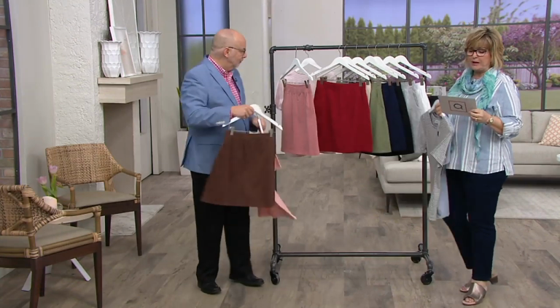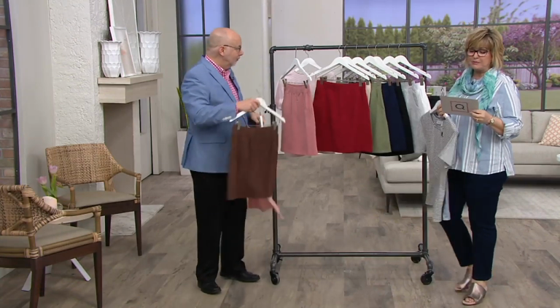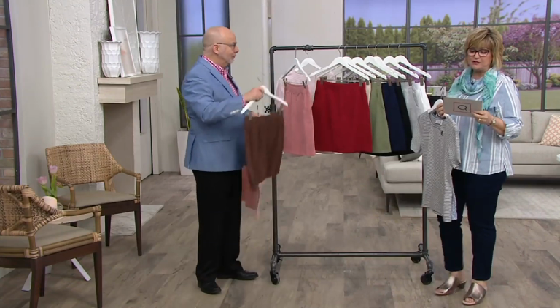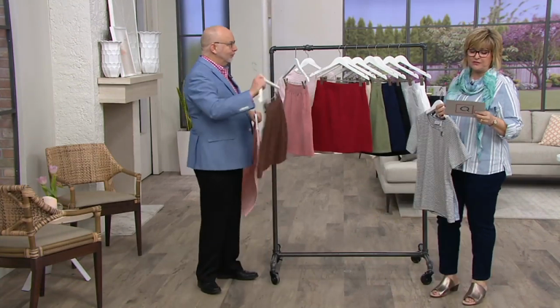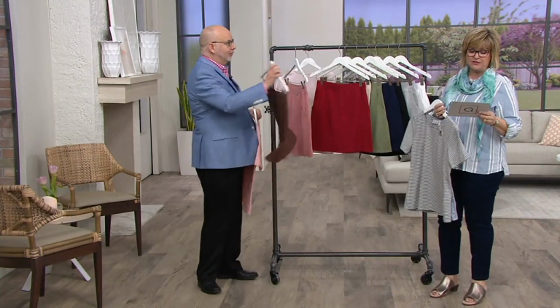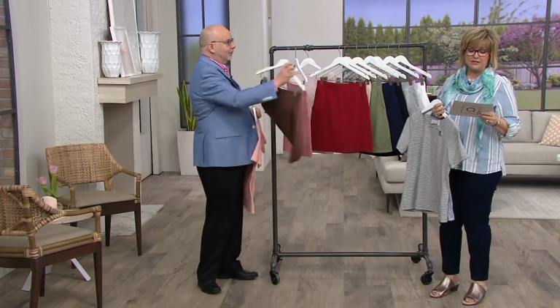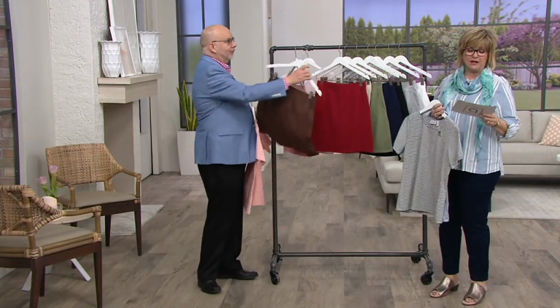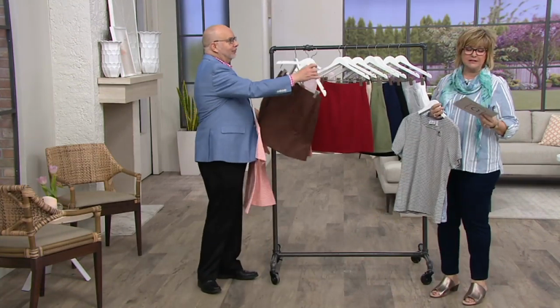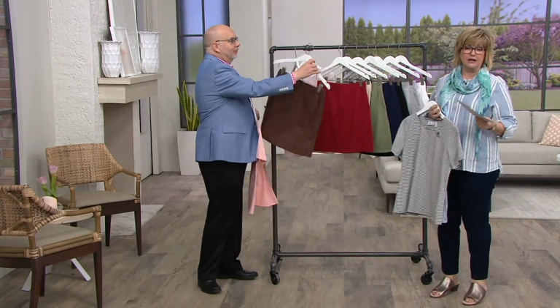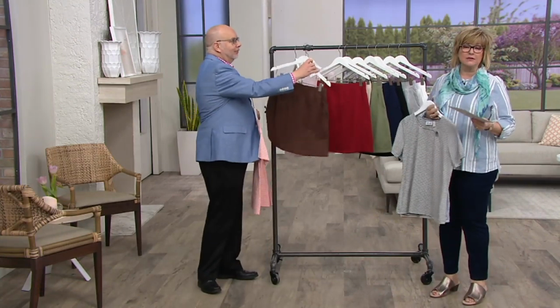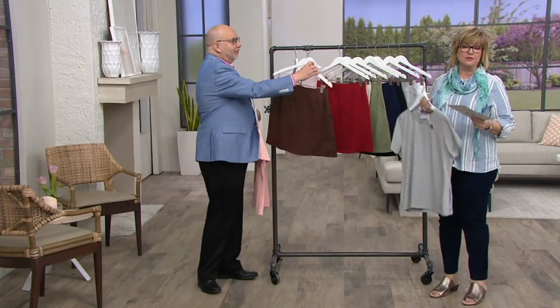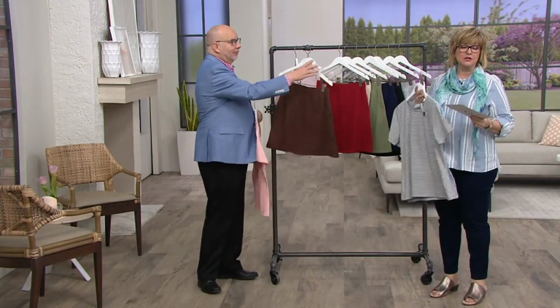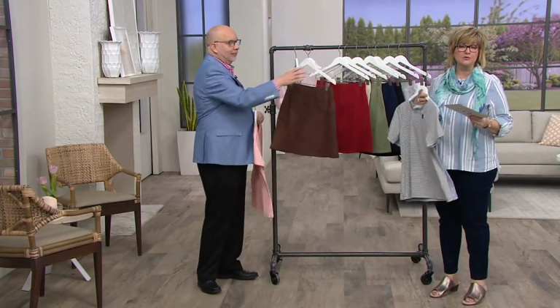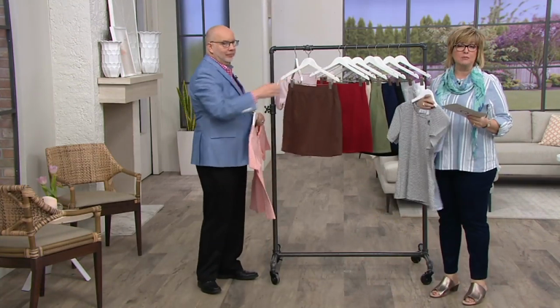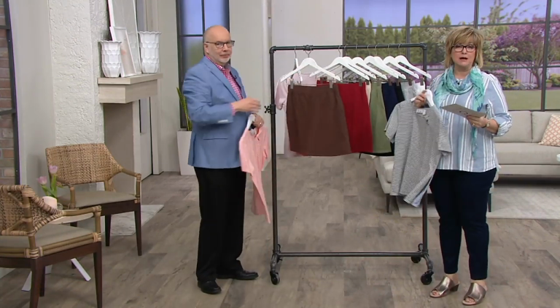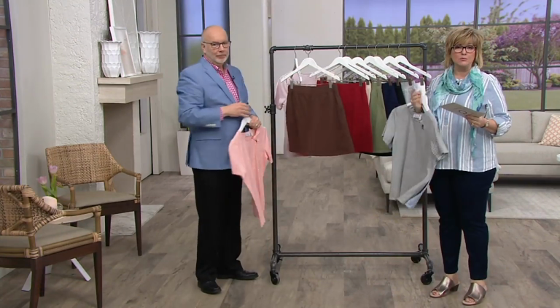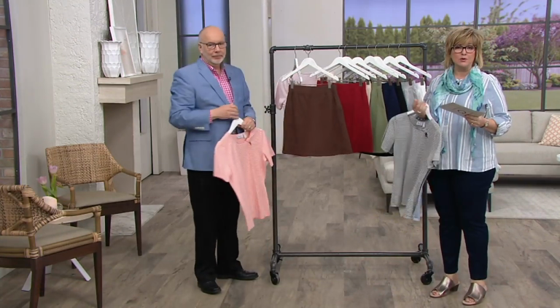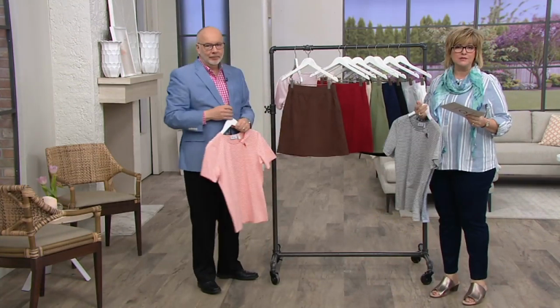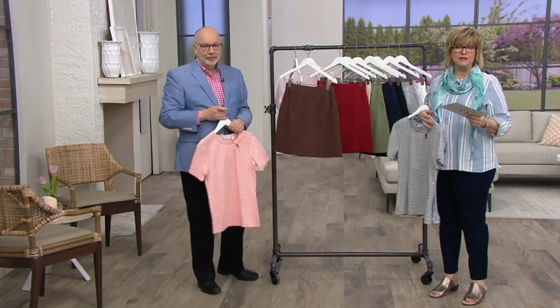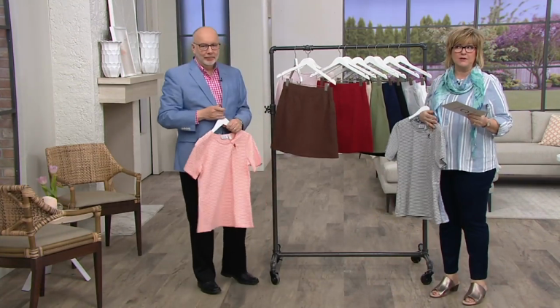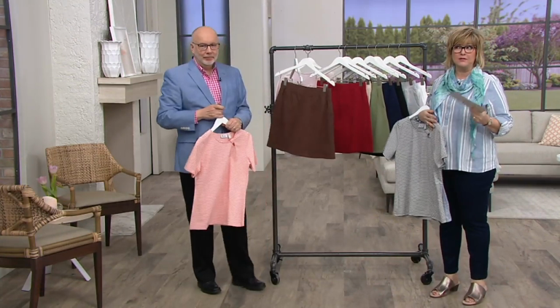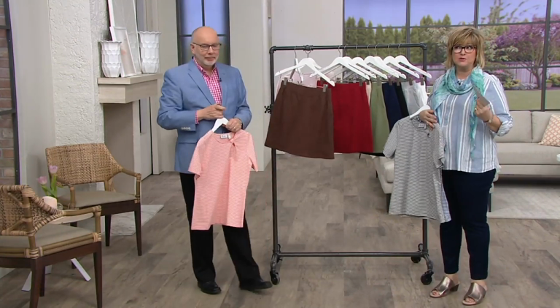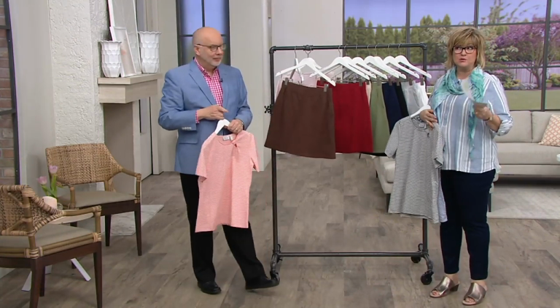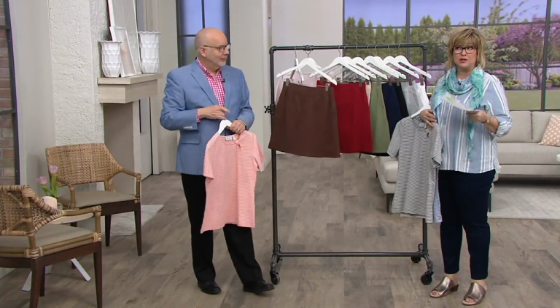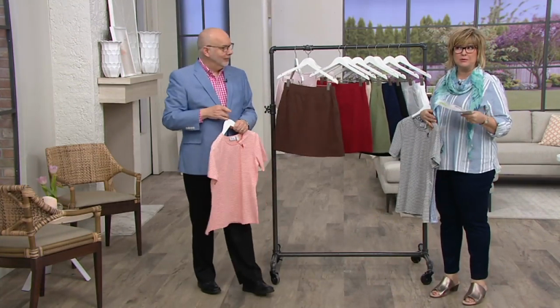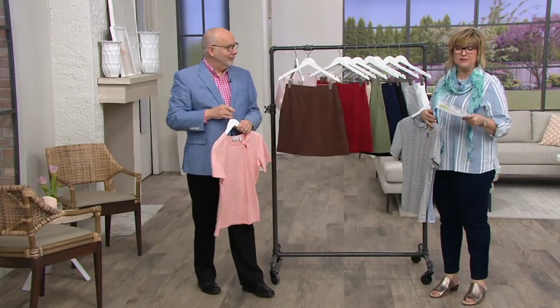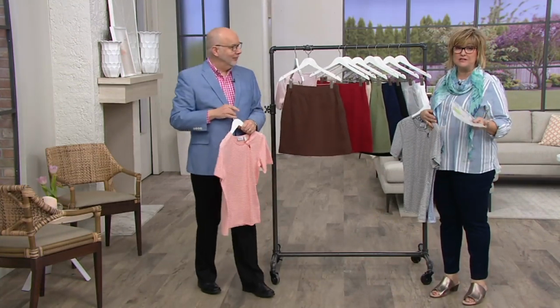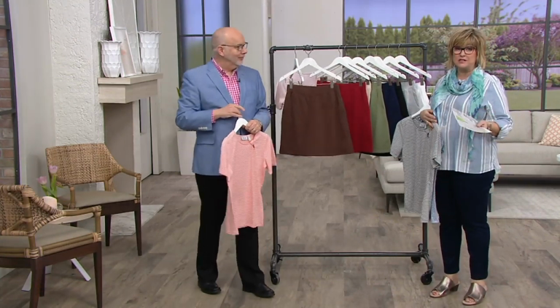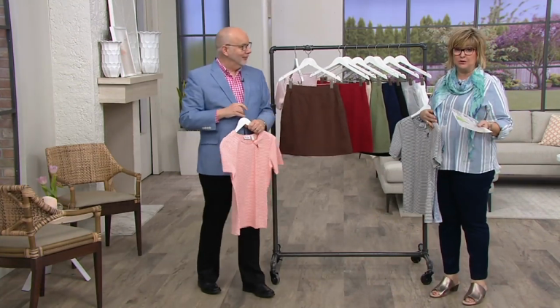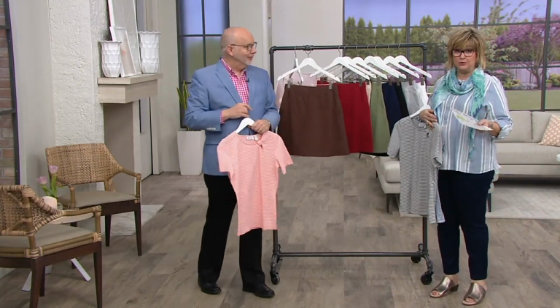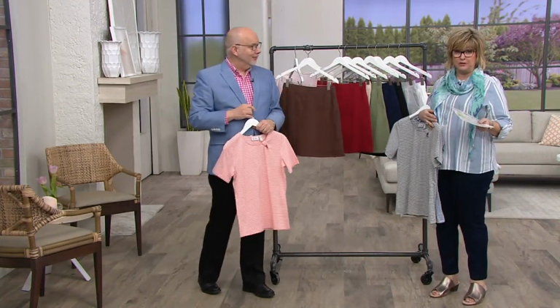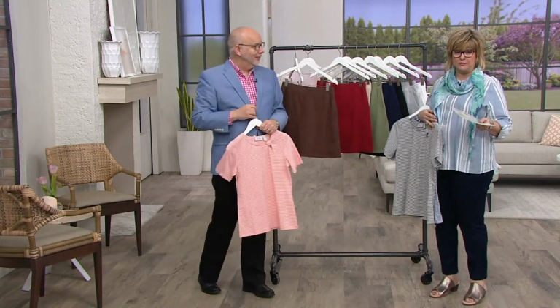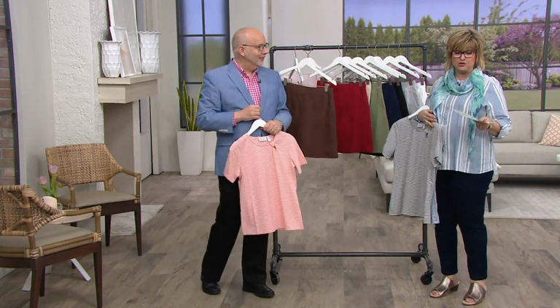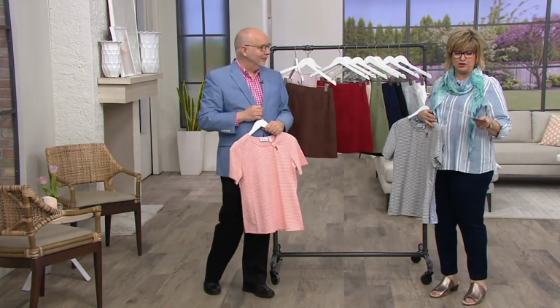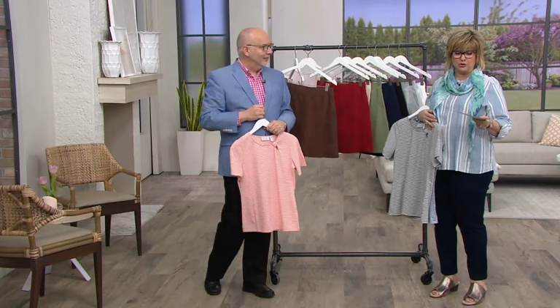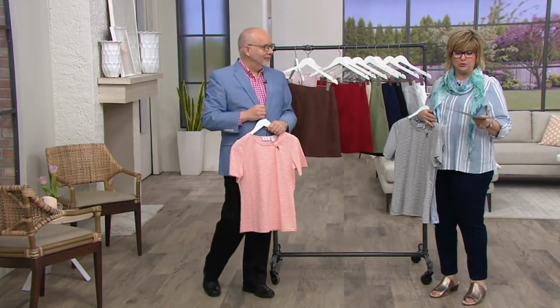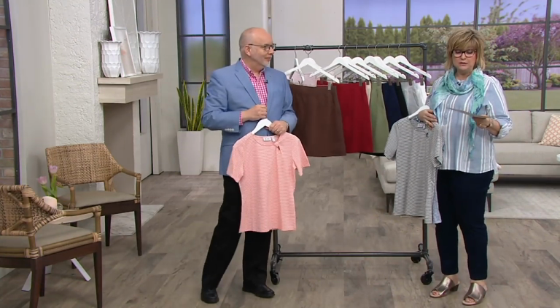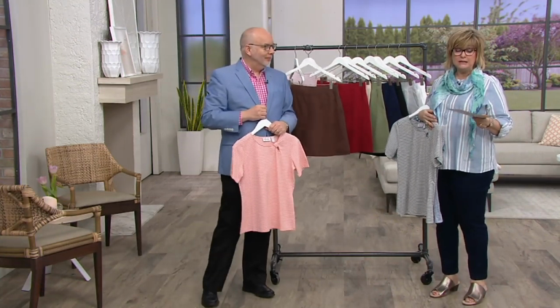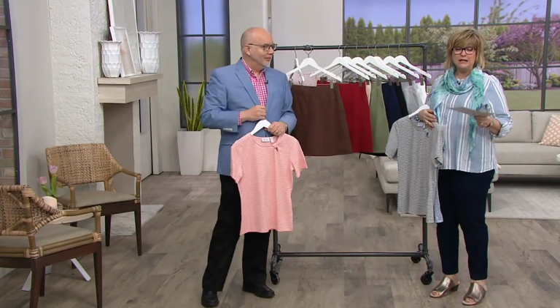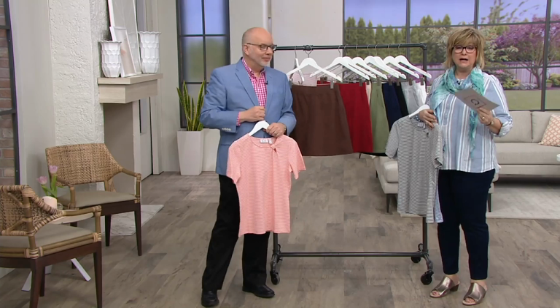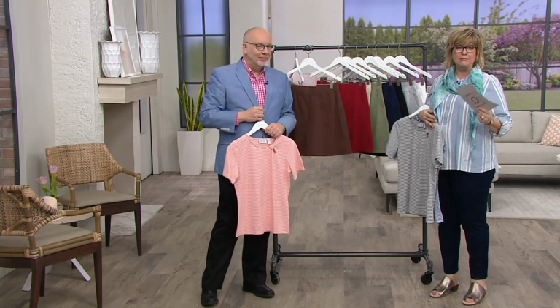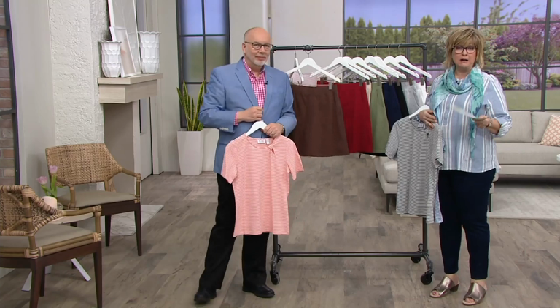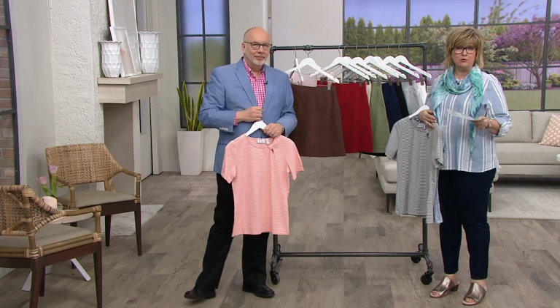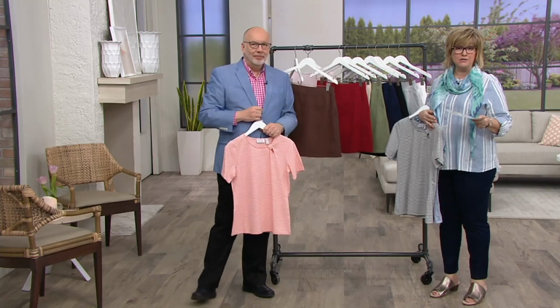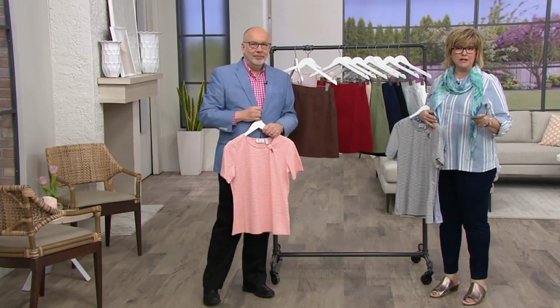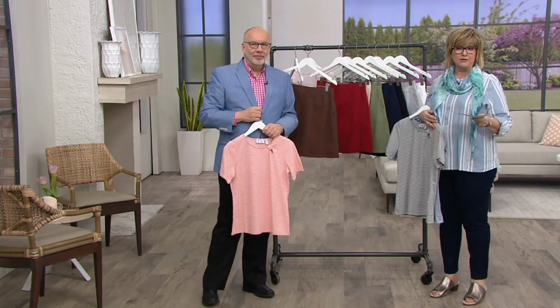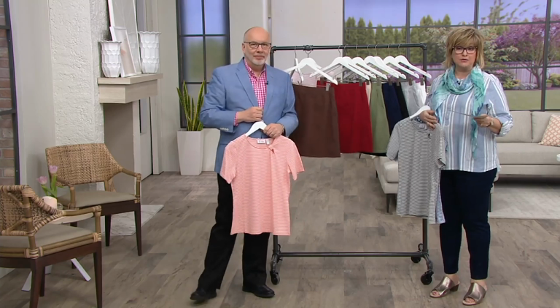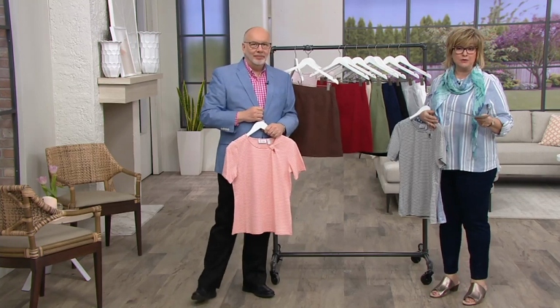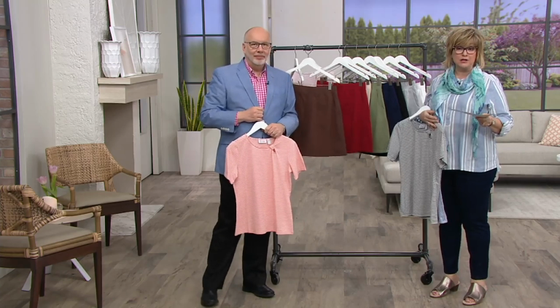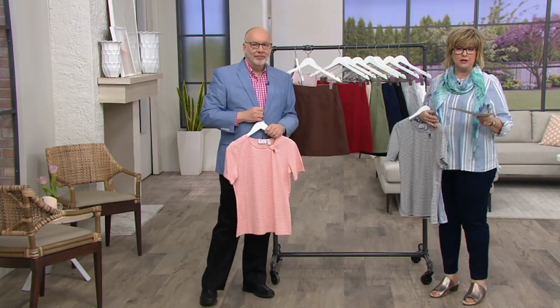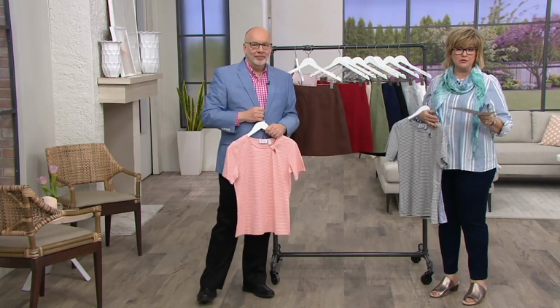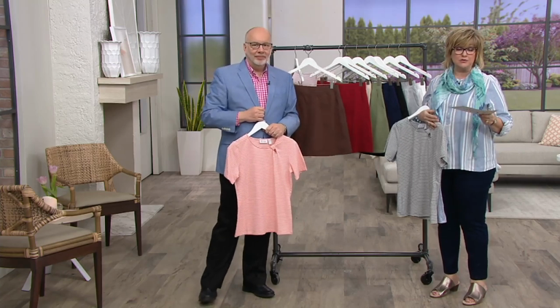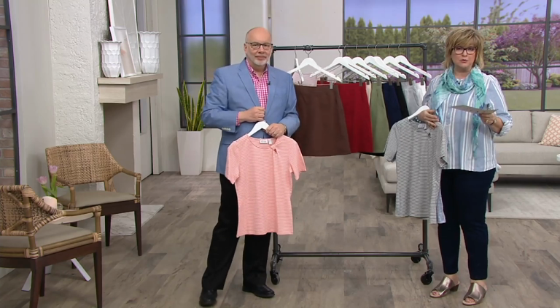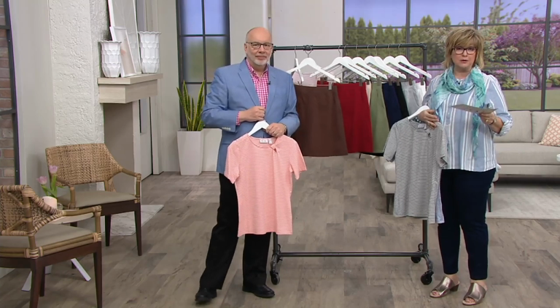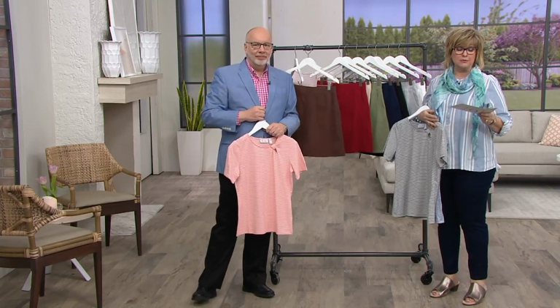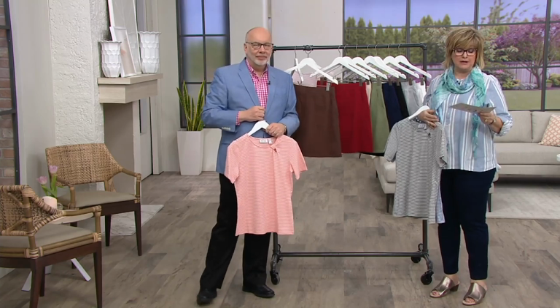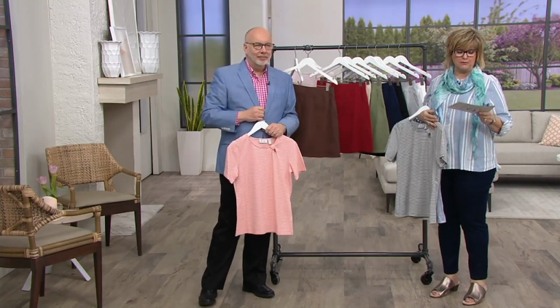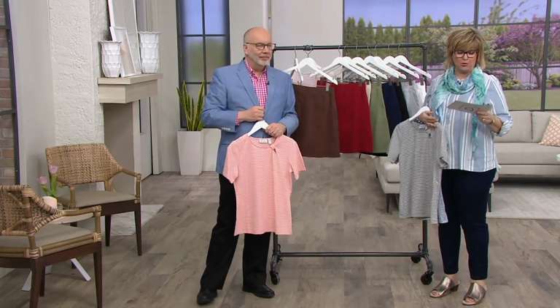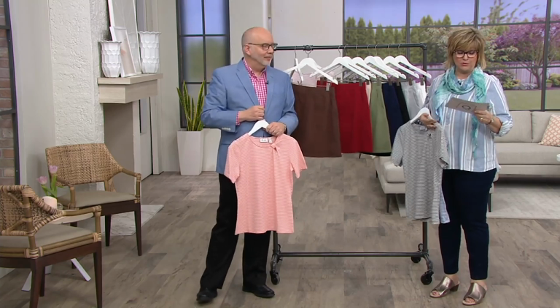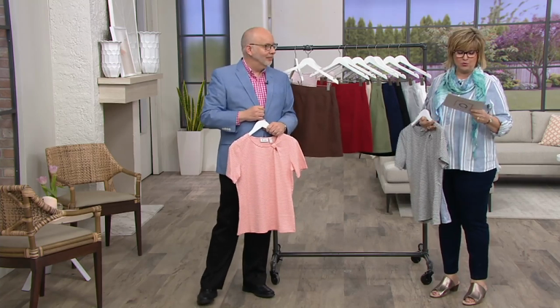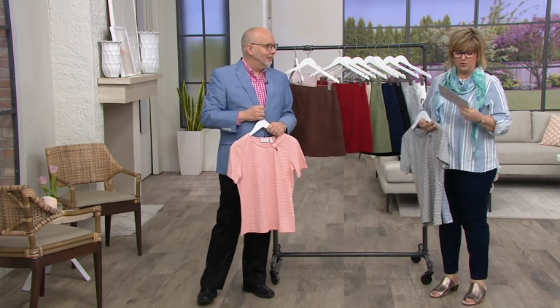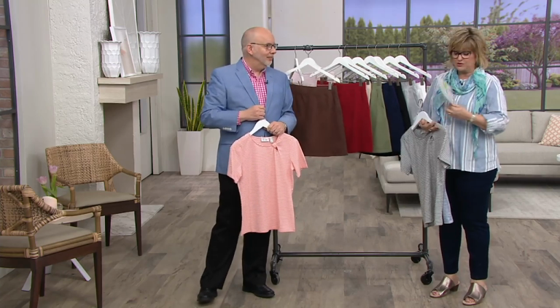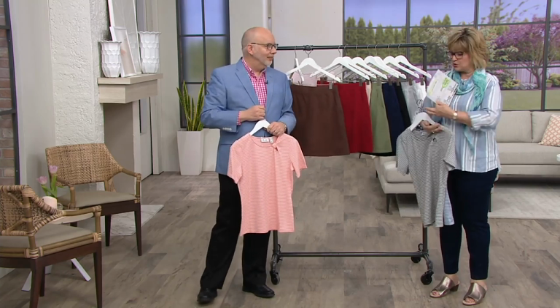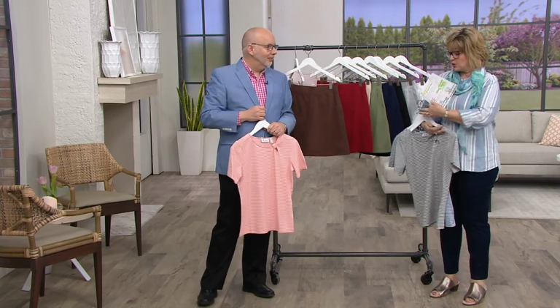It's two payments of $15.99. There's also a buy-more-and-save offer on this — I believe it's $3 off if you want to pick up more than one skort.